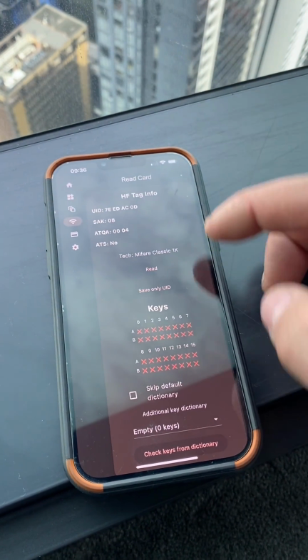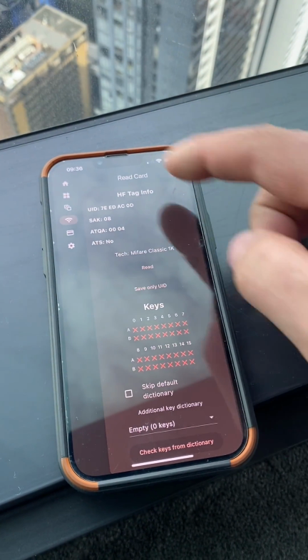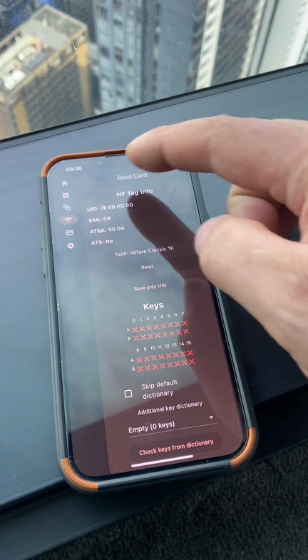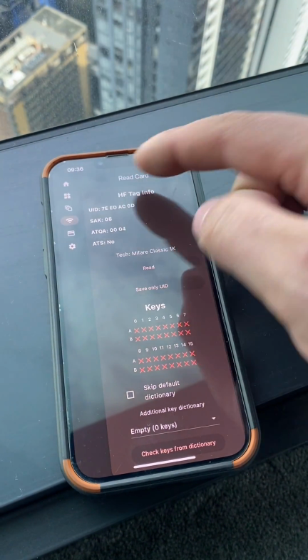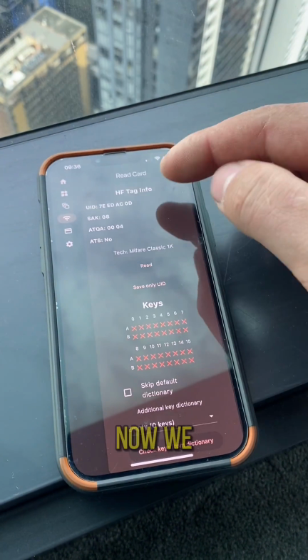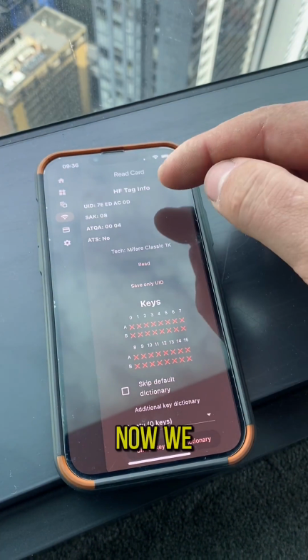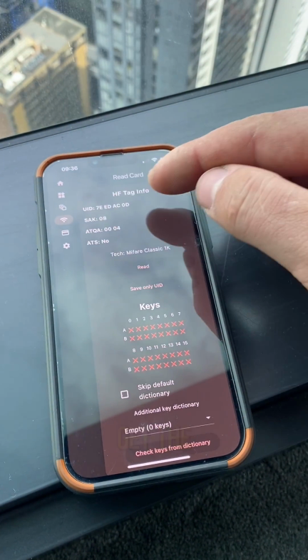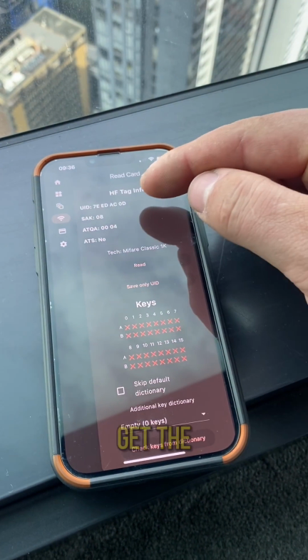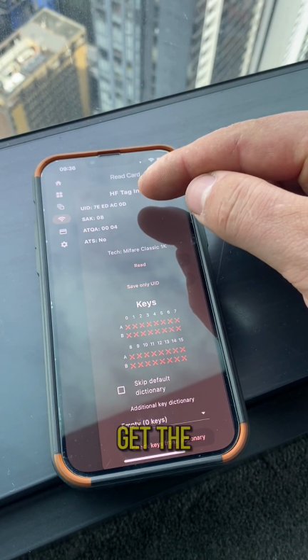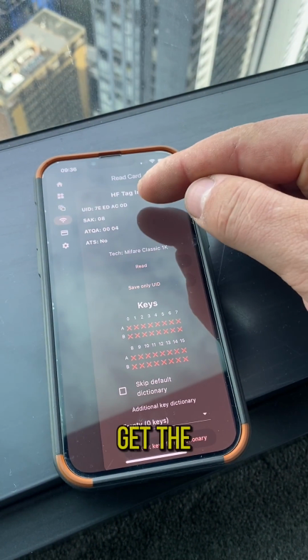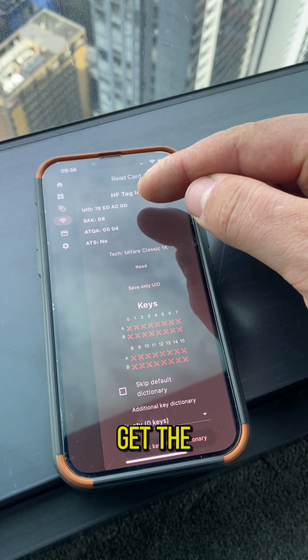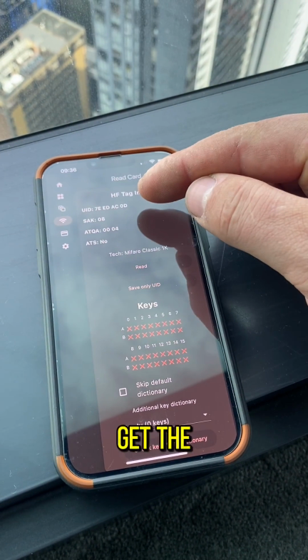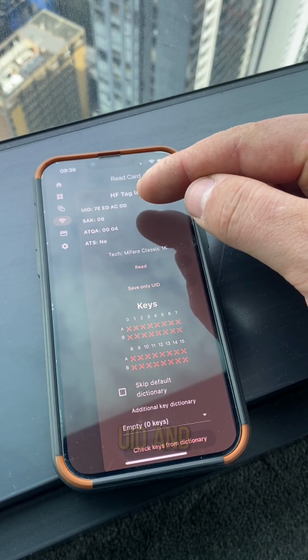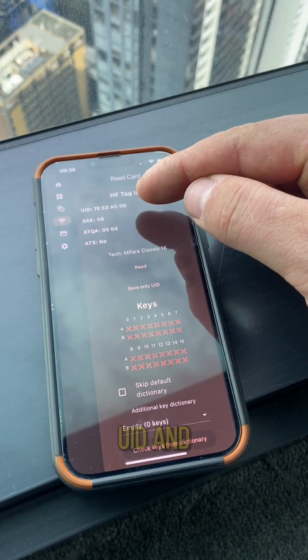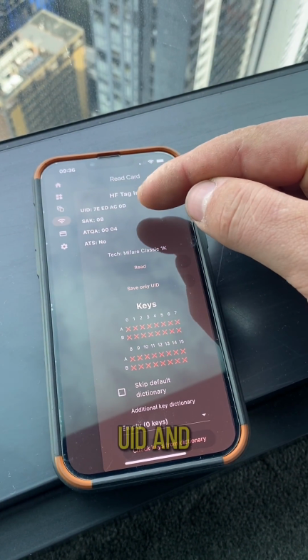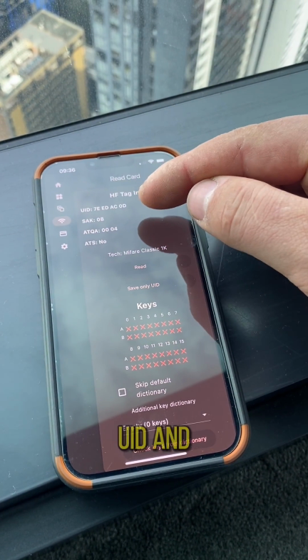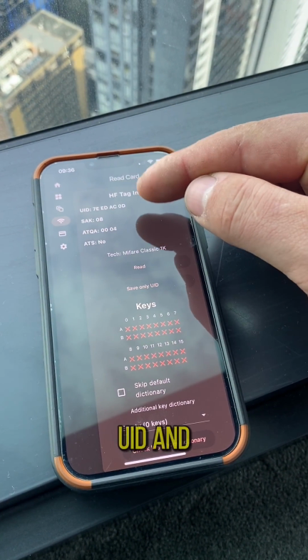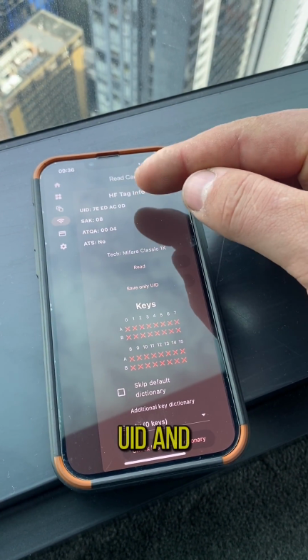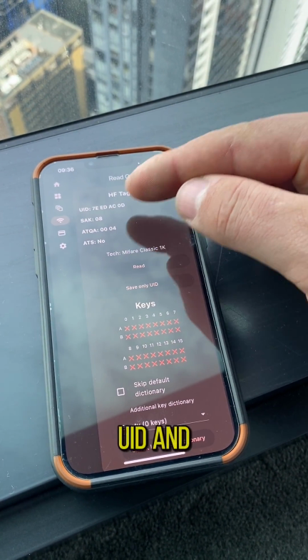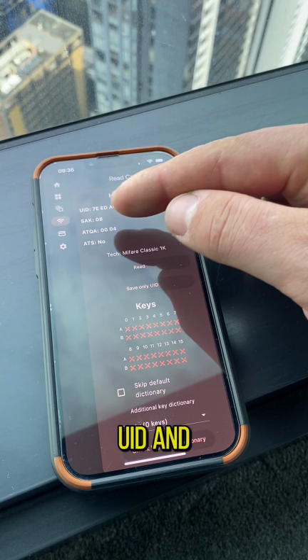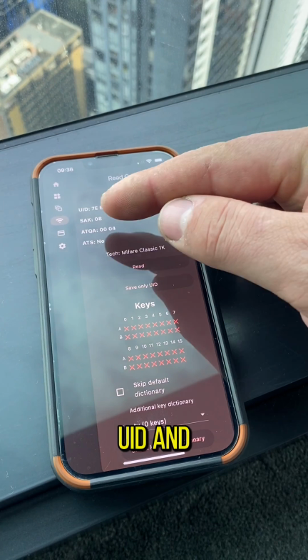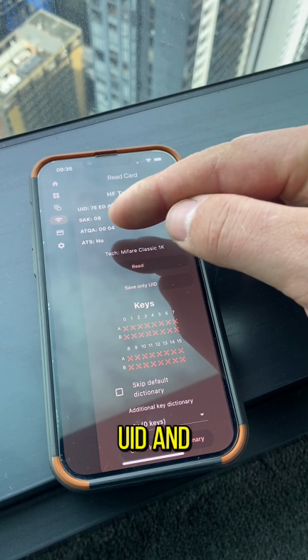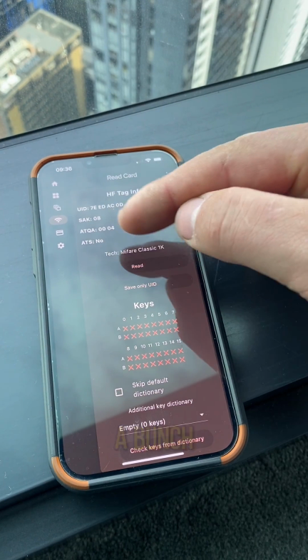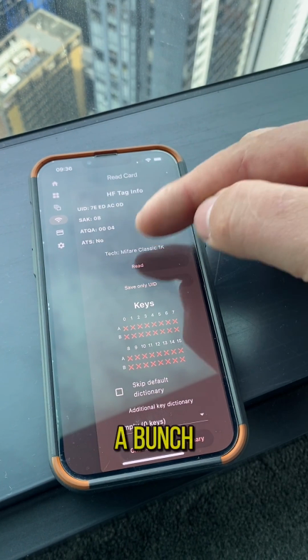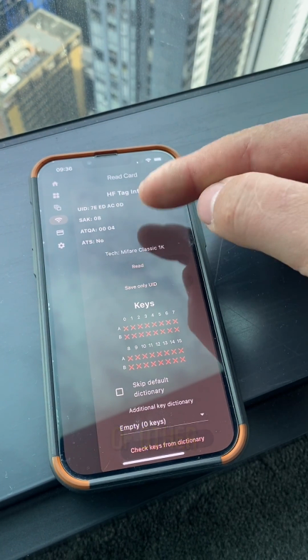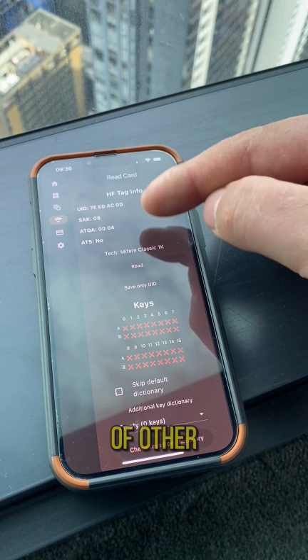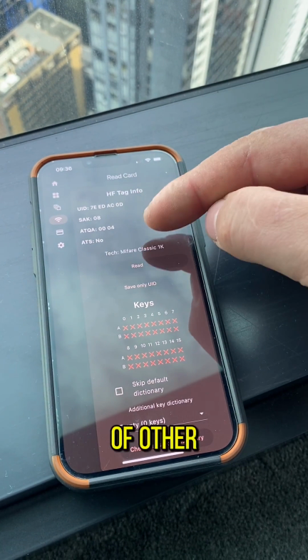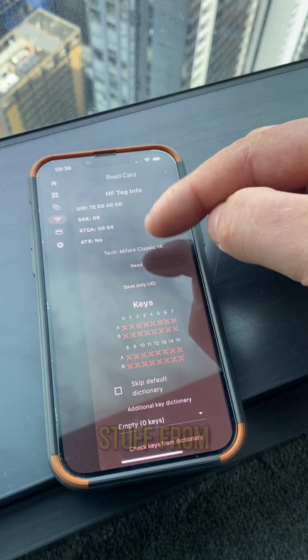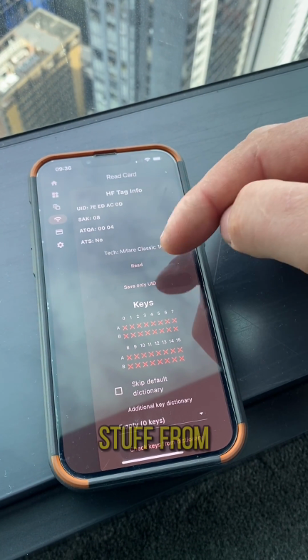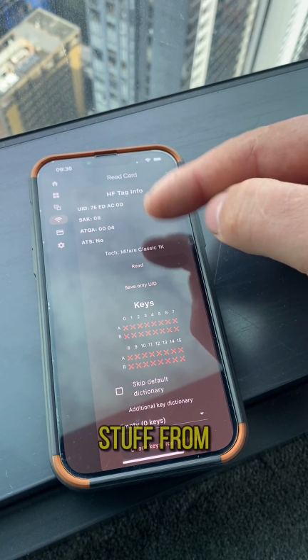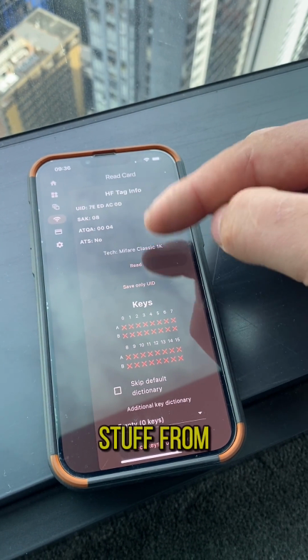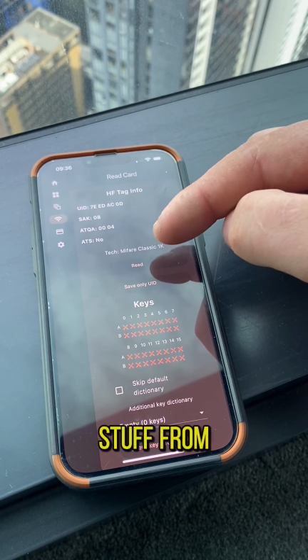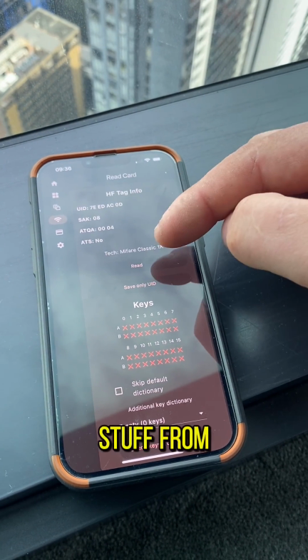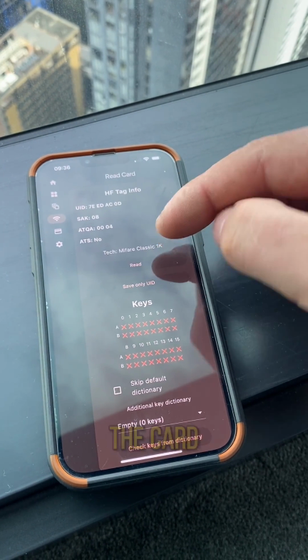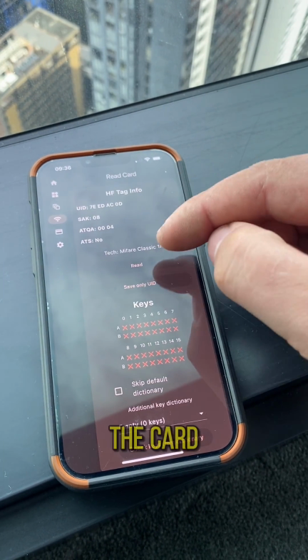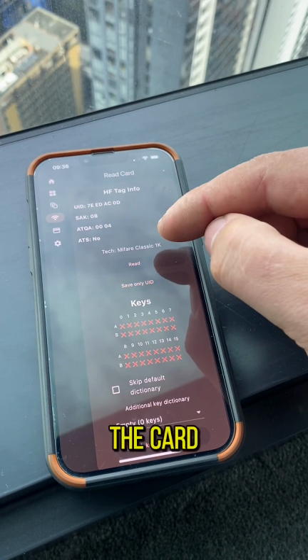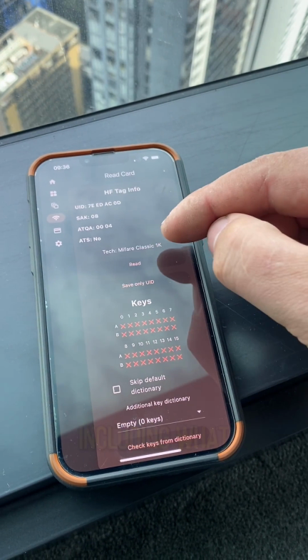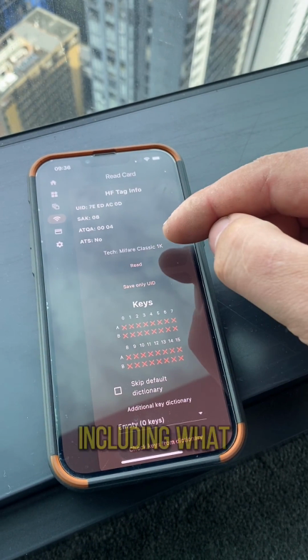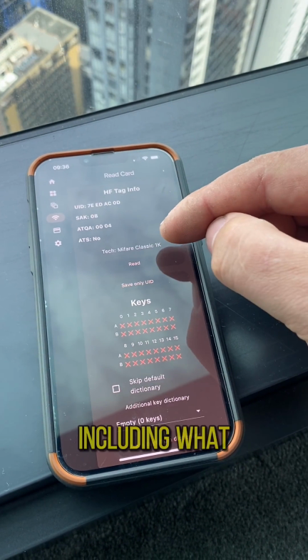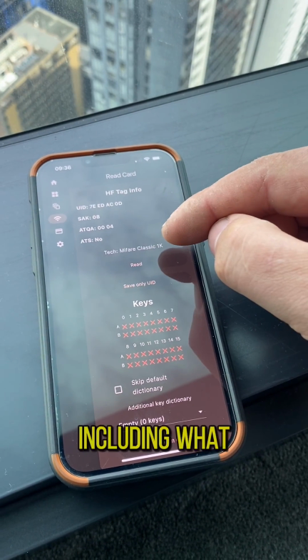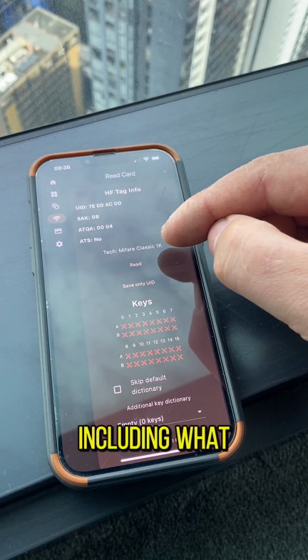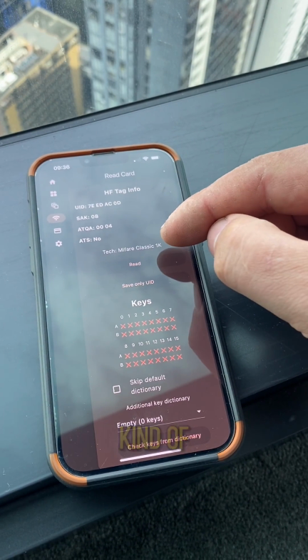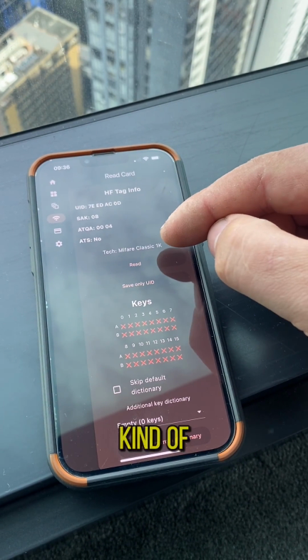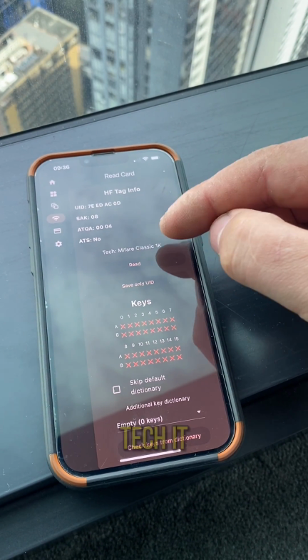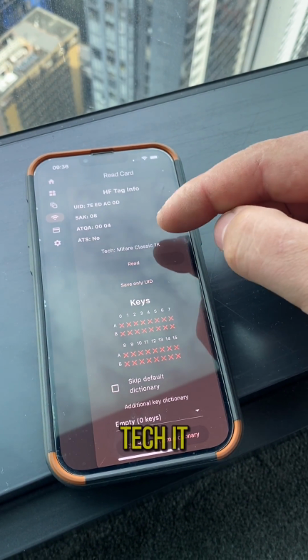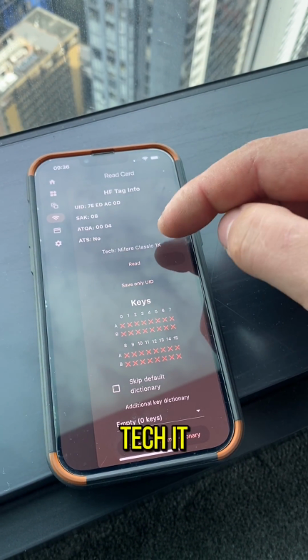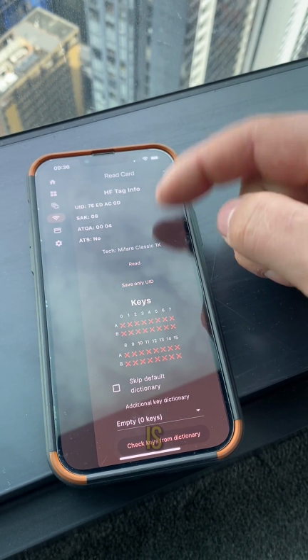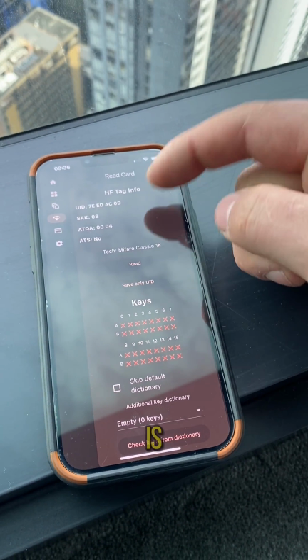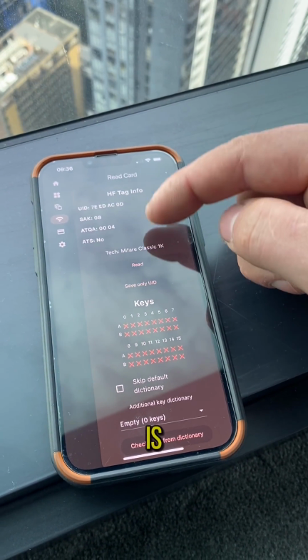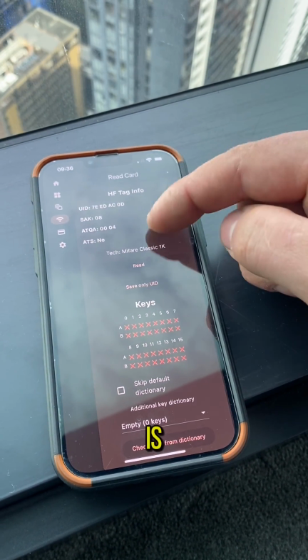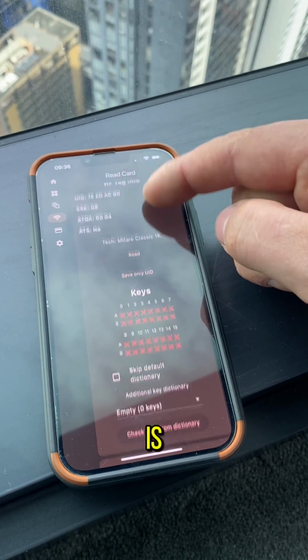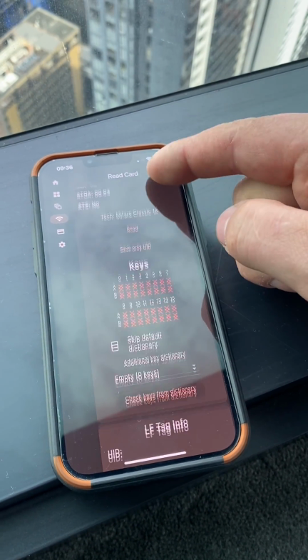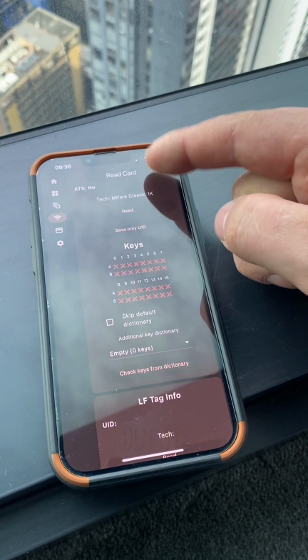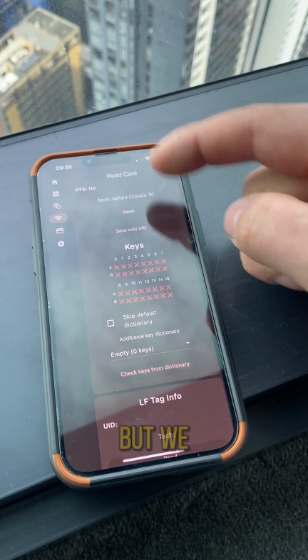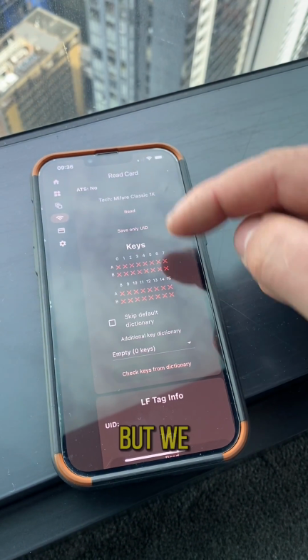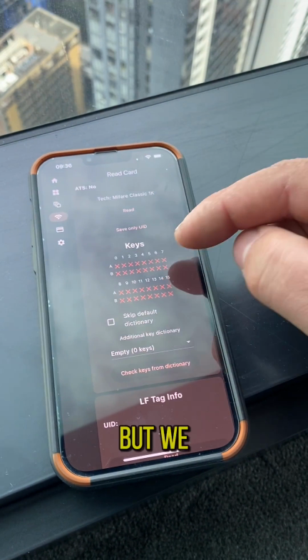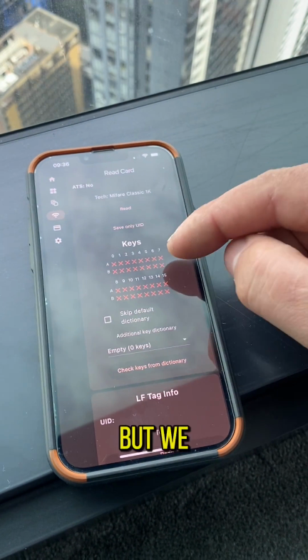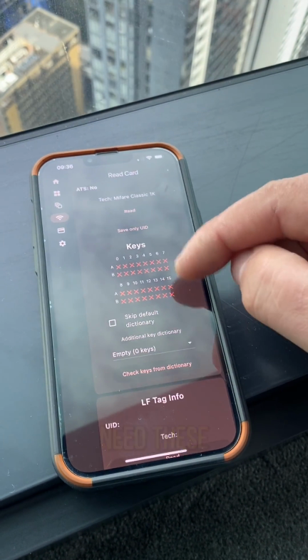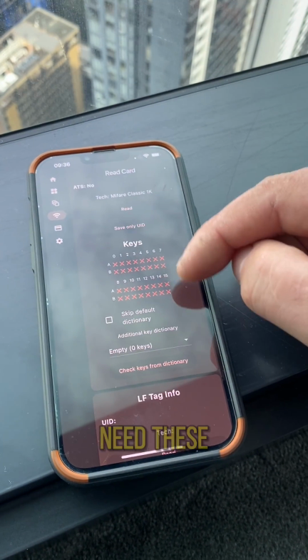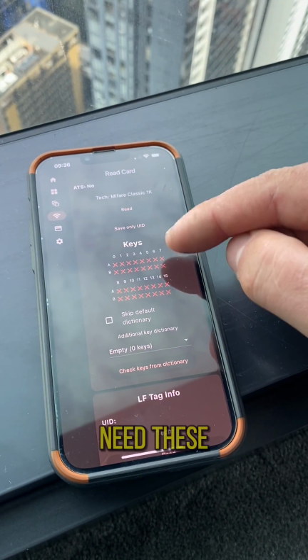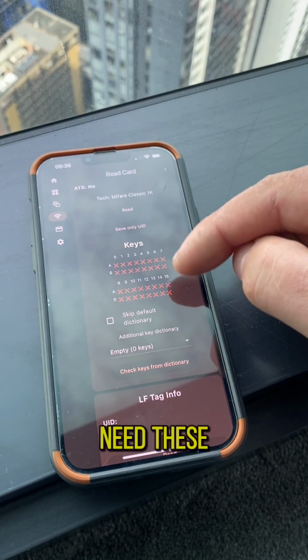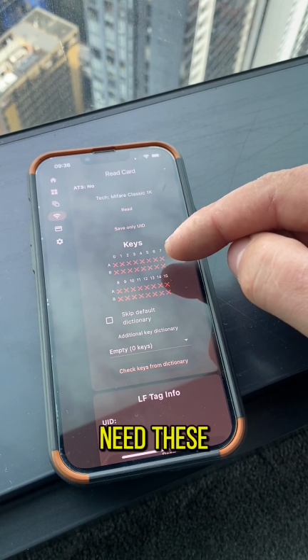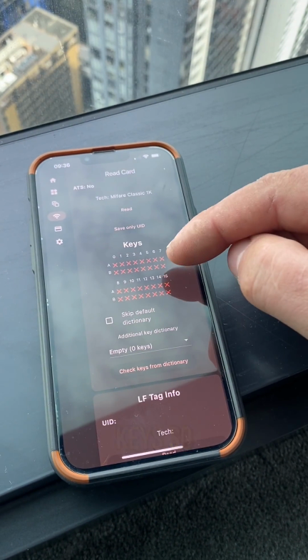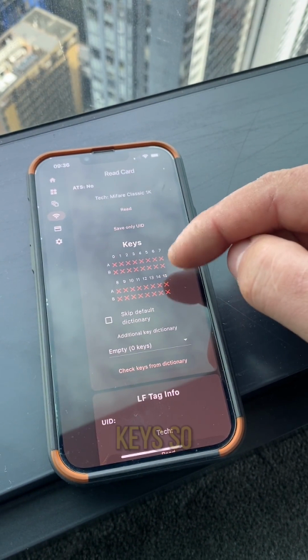Now we got the UID and a bunch of other stuff from the card, including what kind of tech it is, but we need these keys.